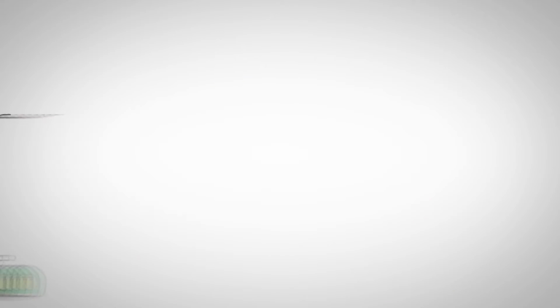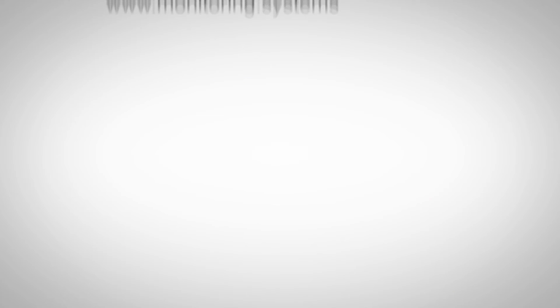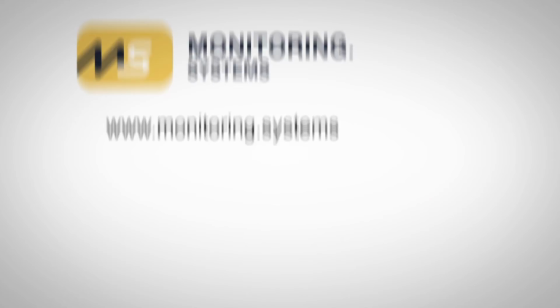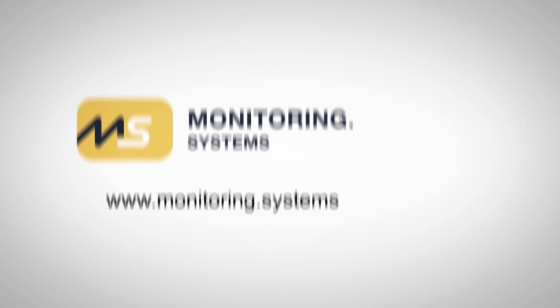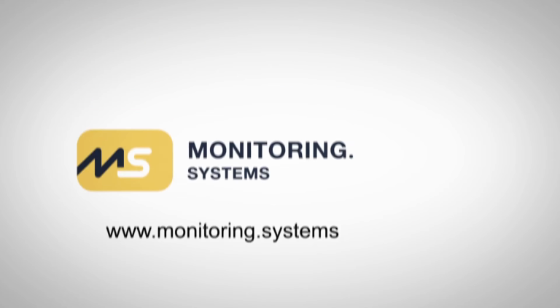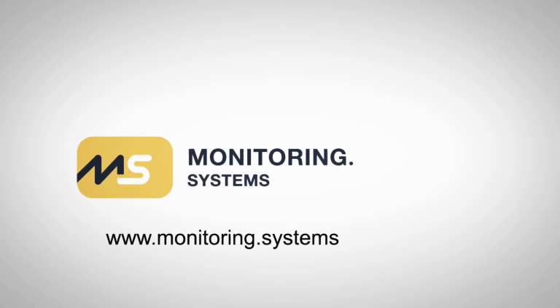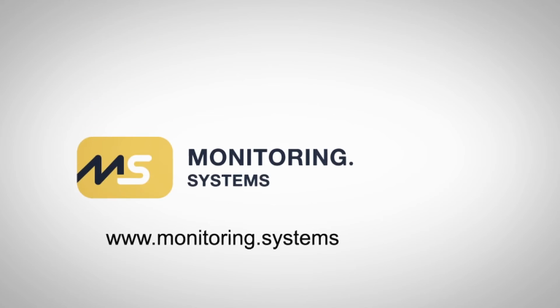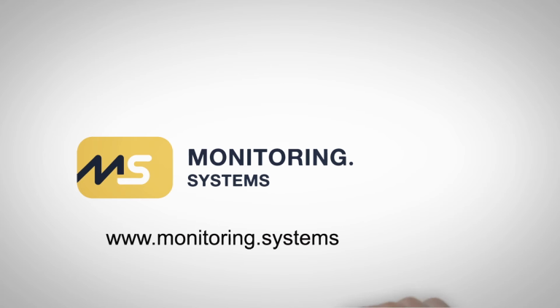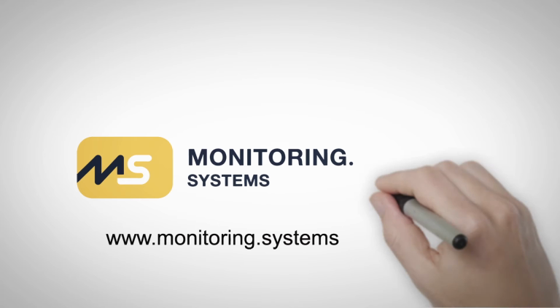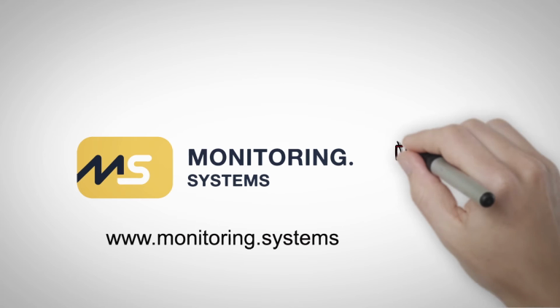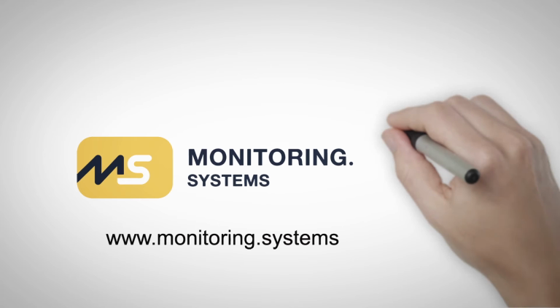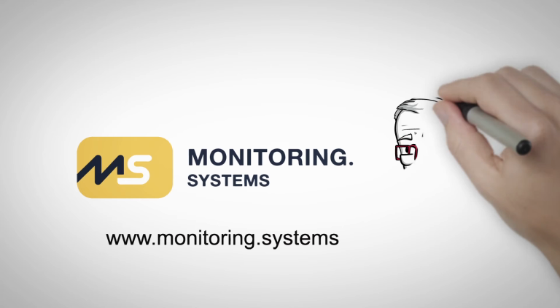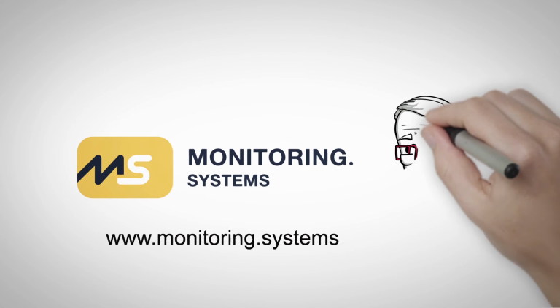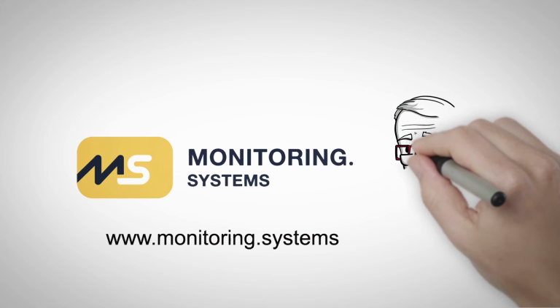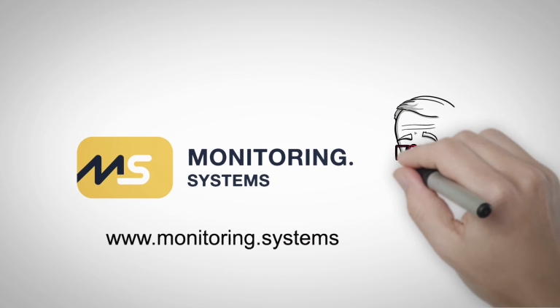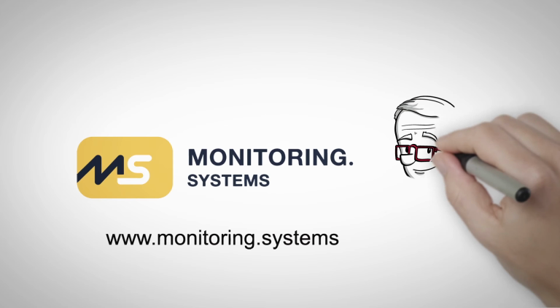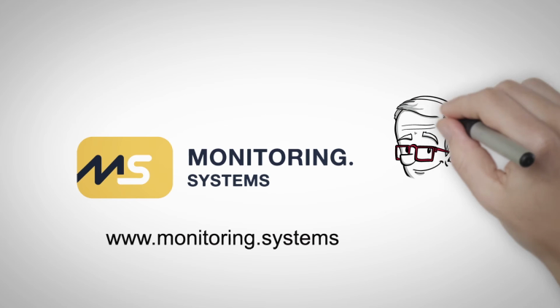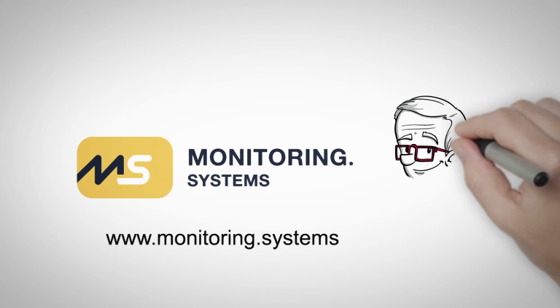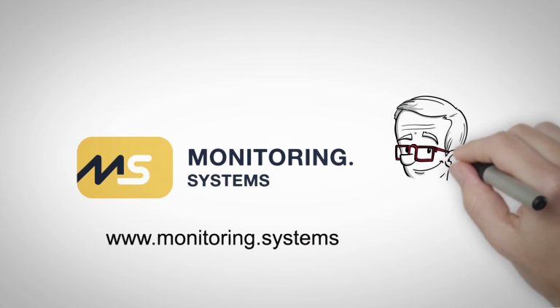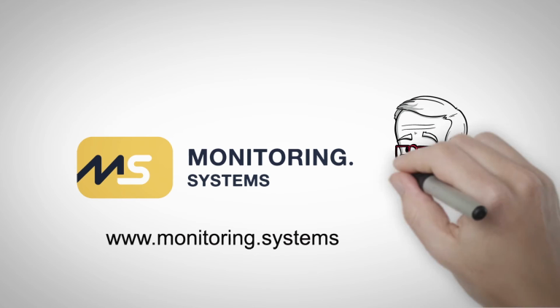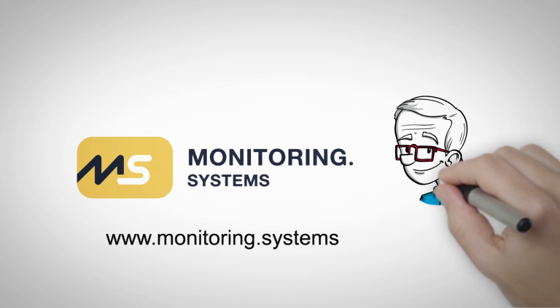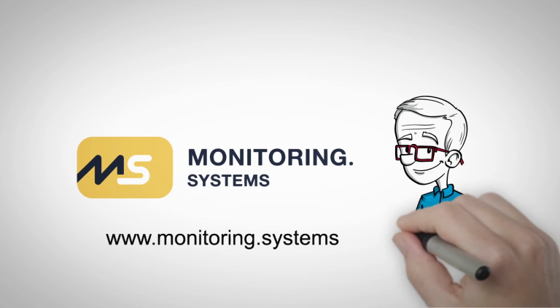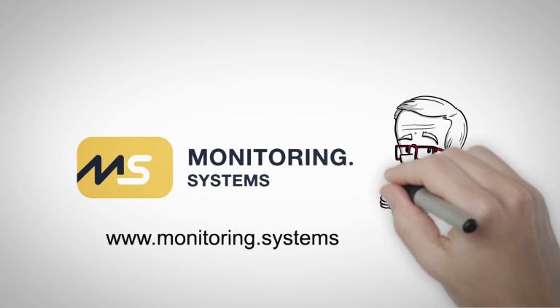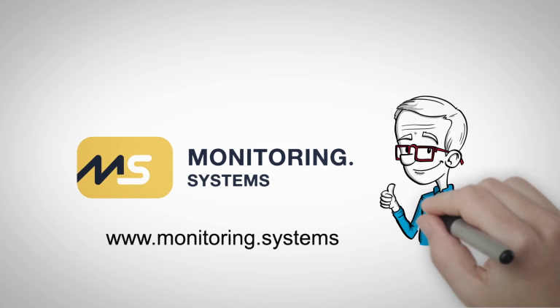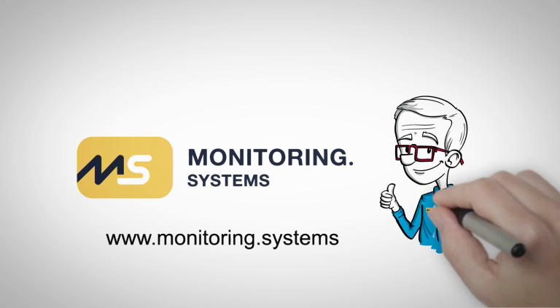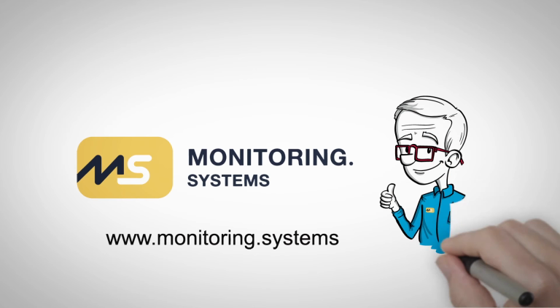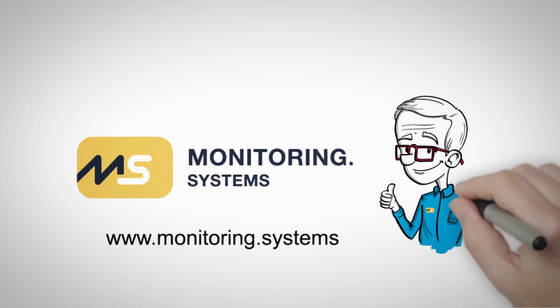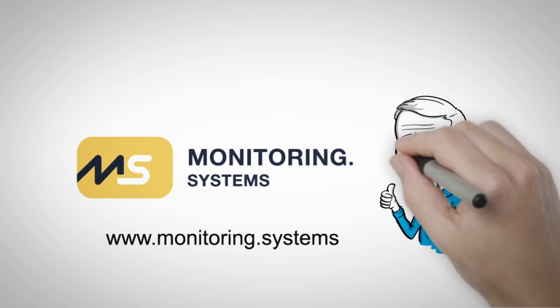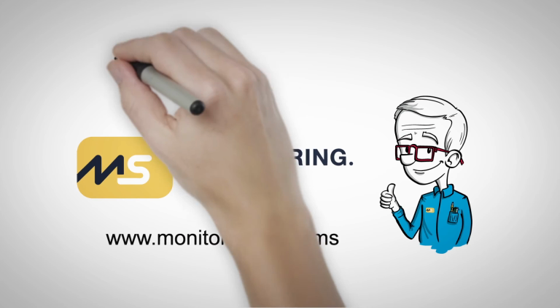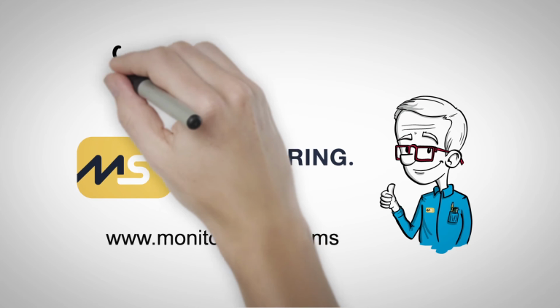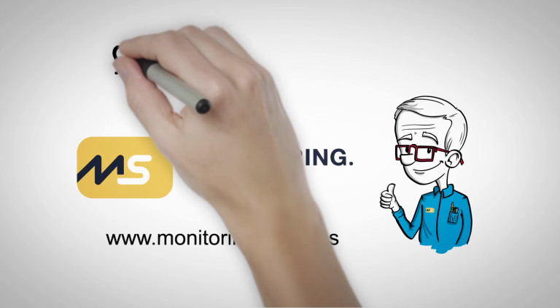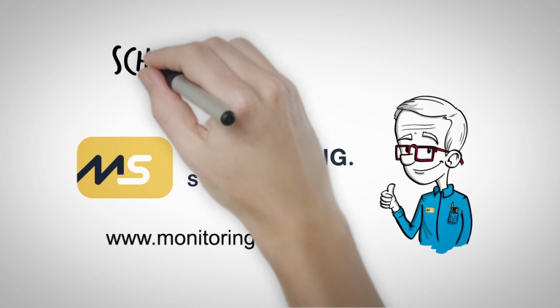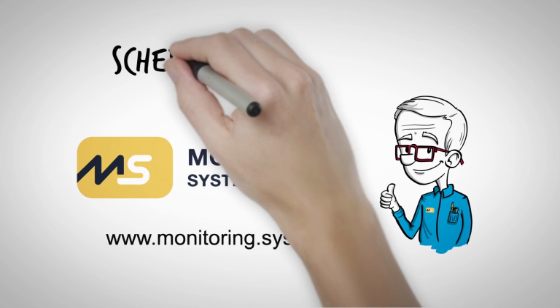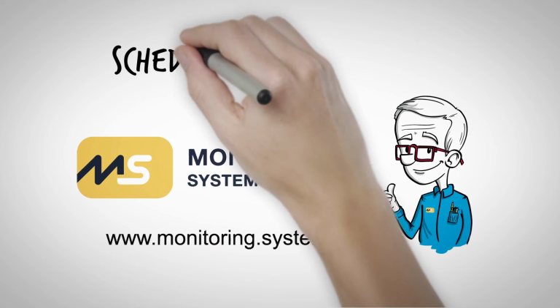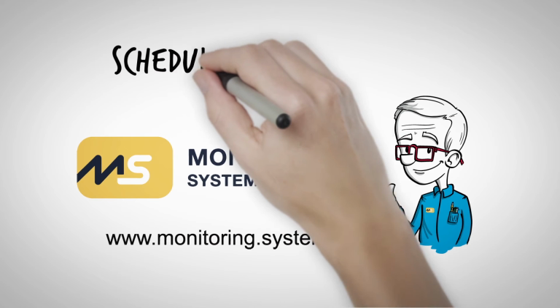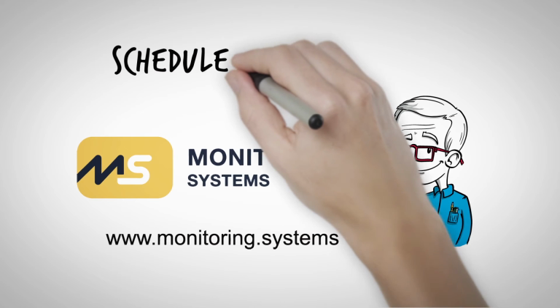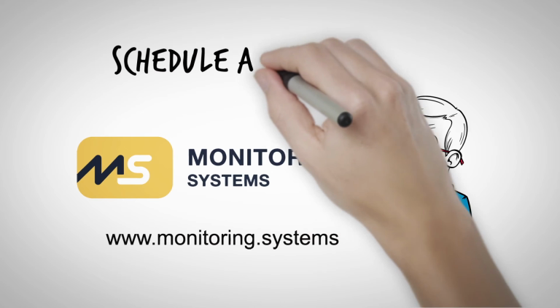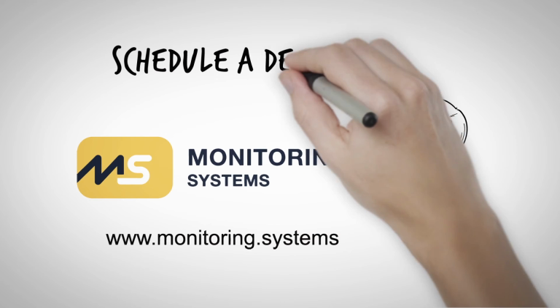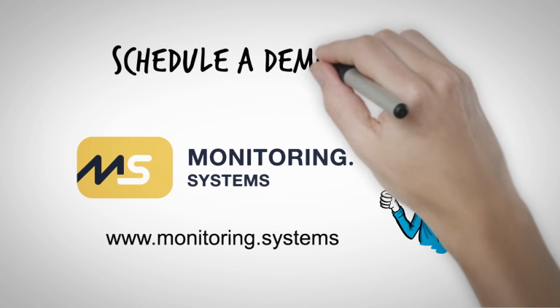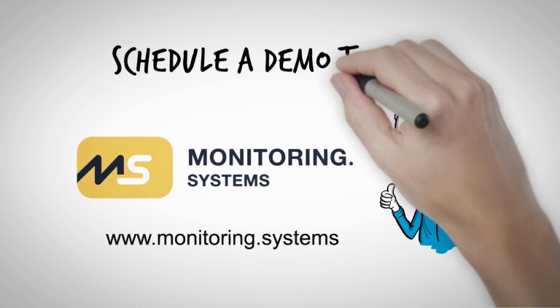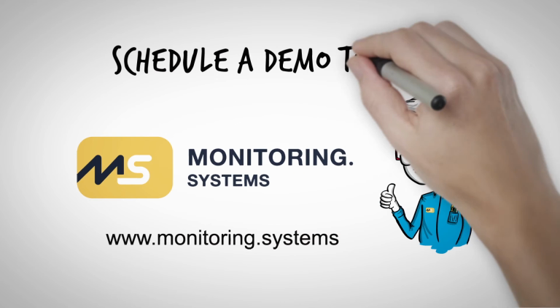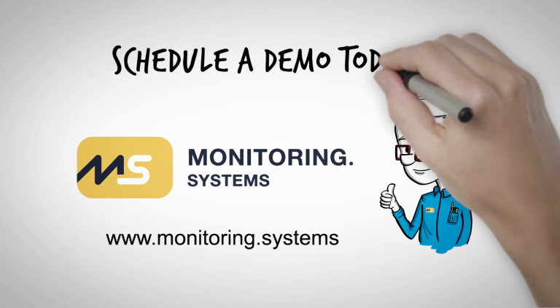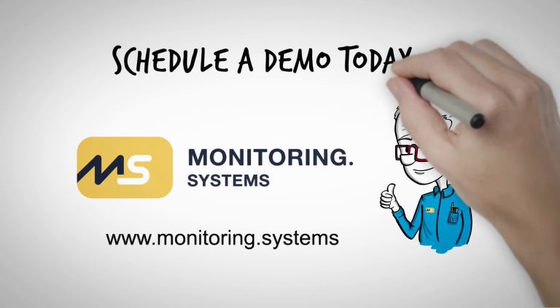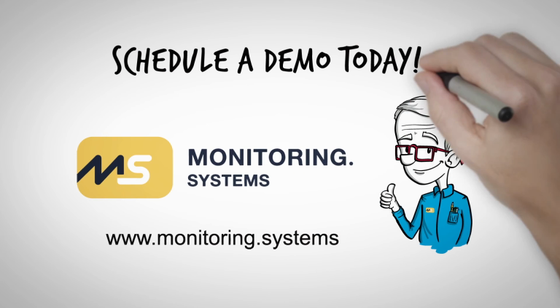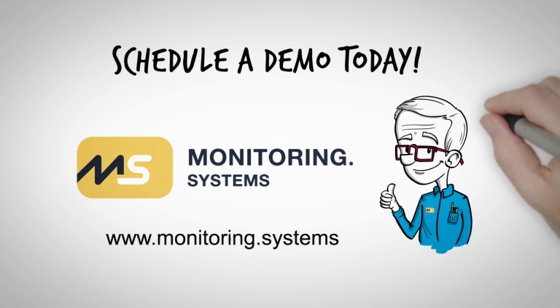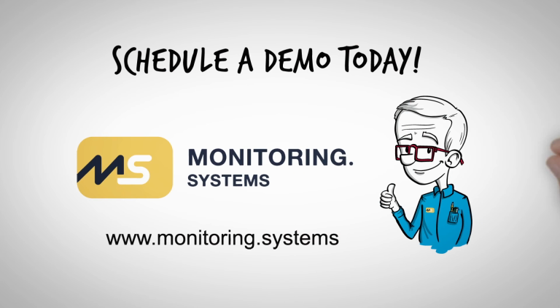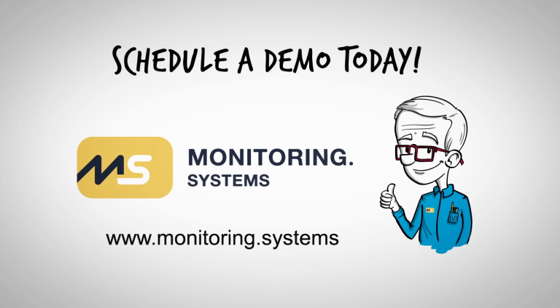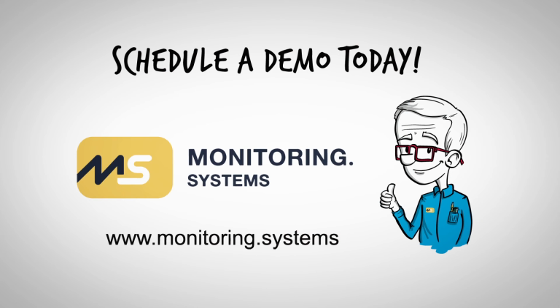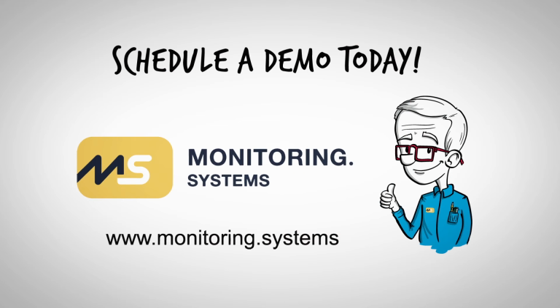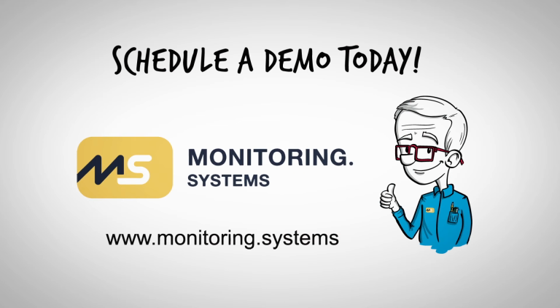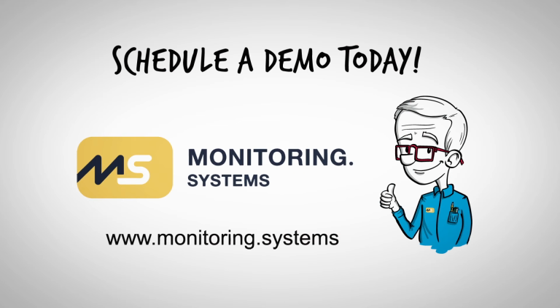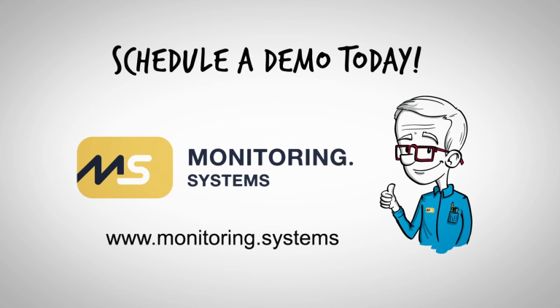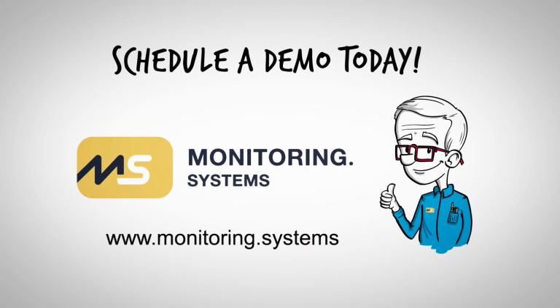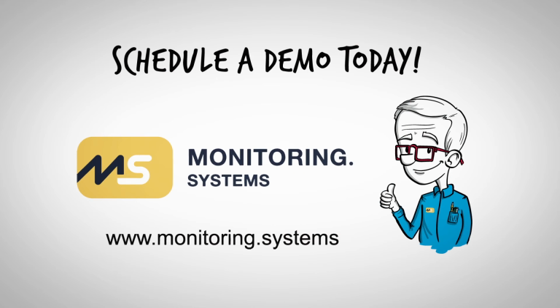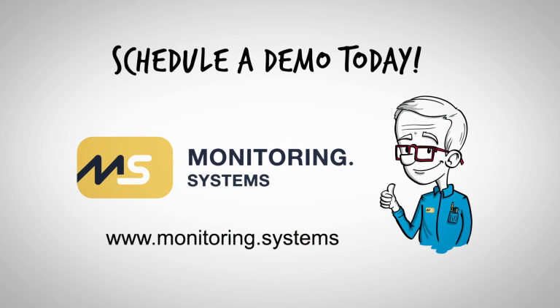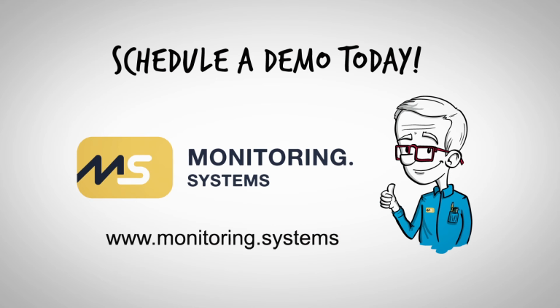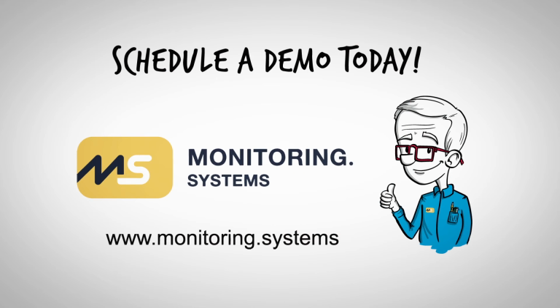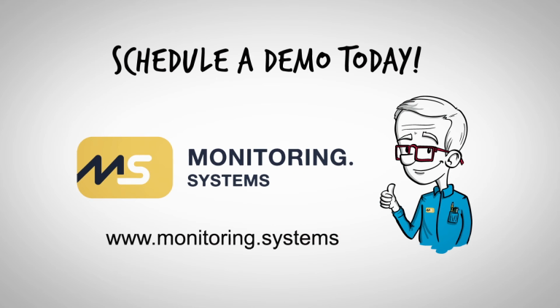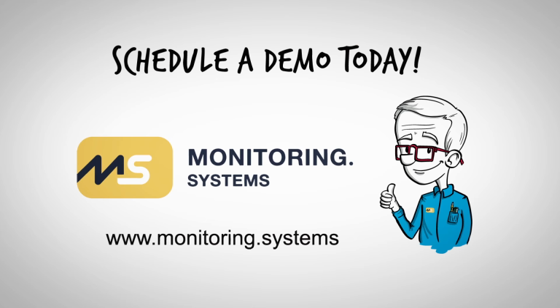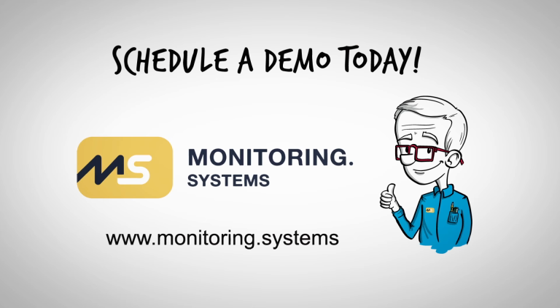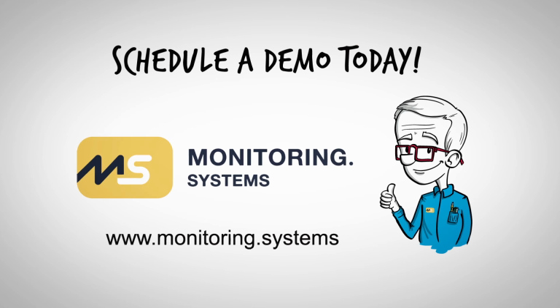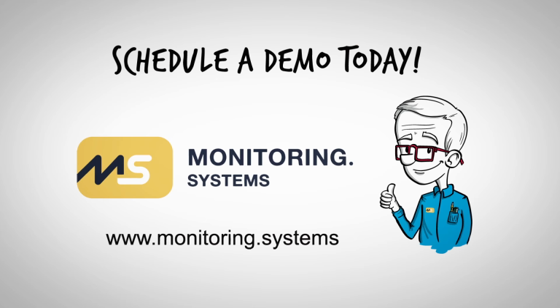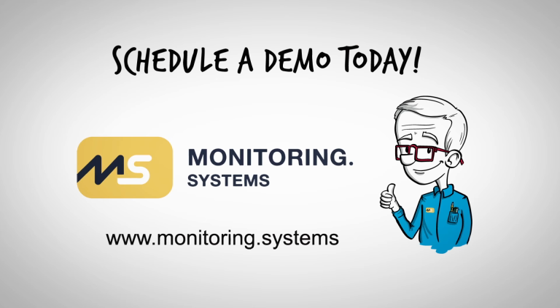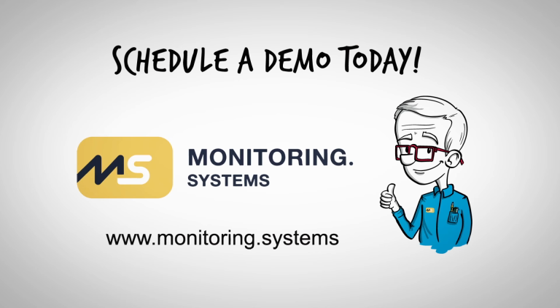Give us a call or visit our website today to schedule a demonstration with one of our knowledgeable monitoring system representatives.